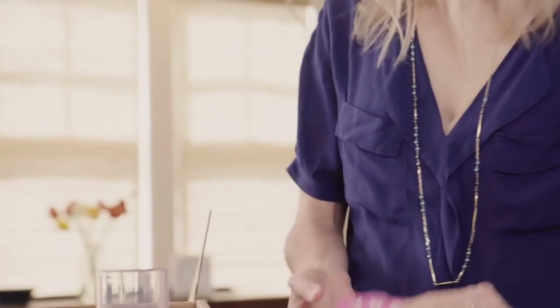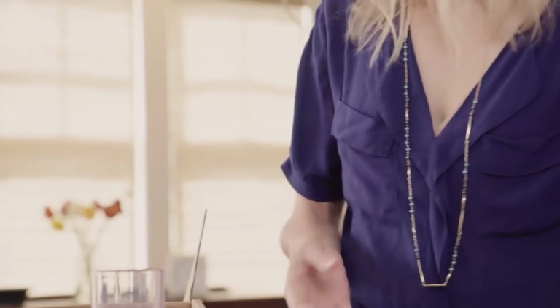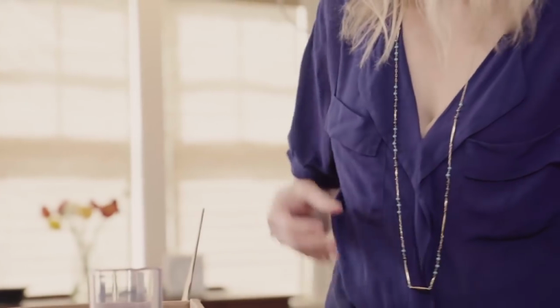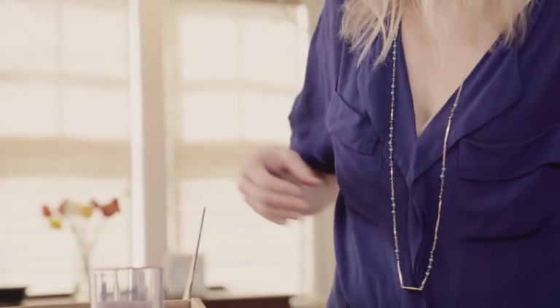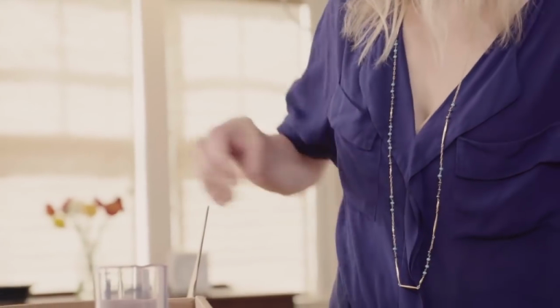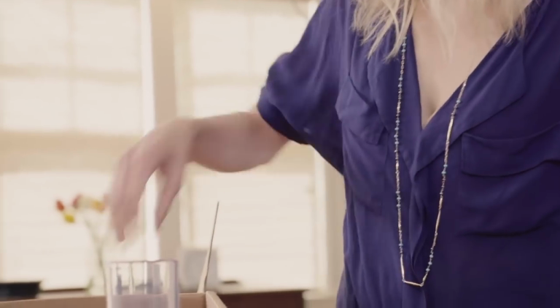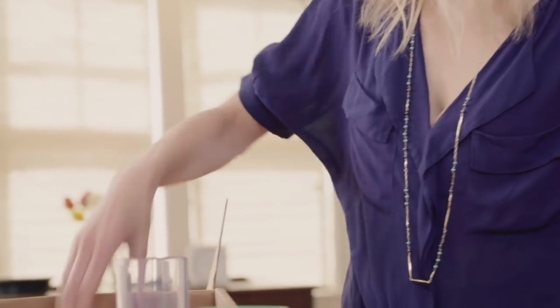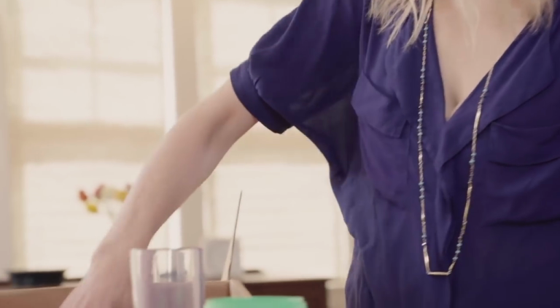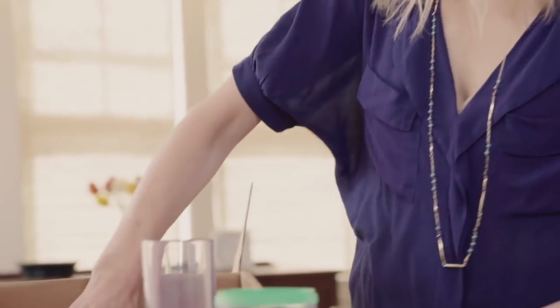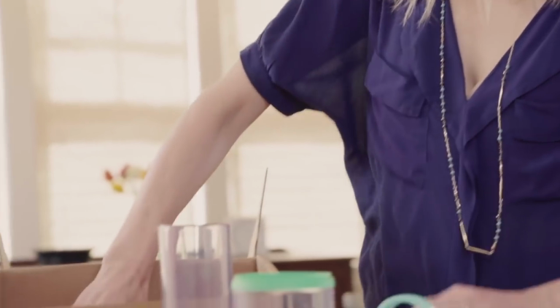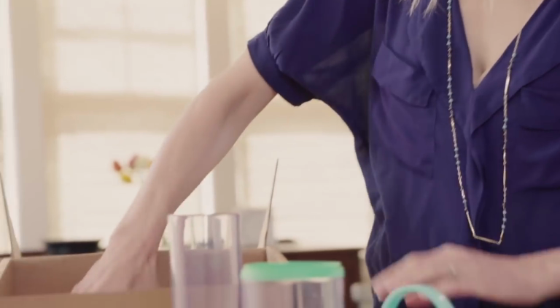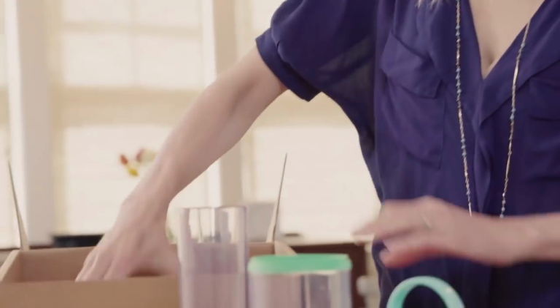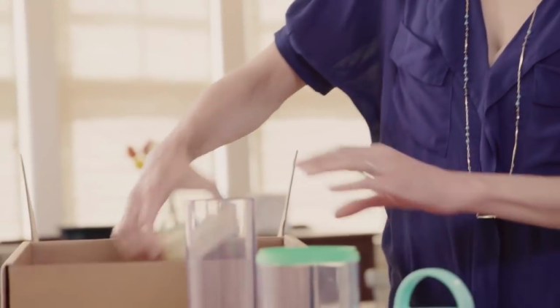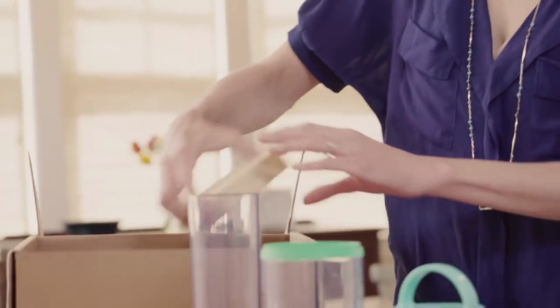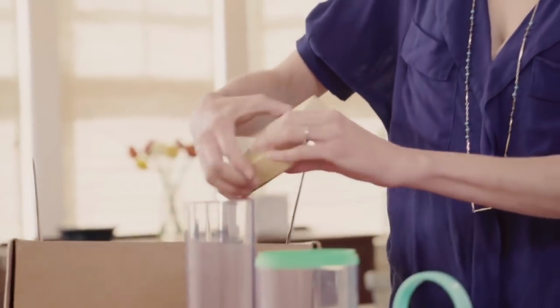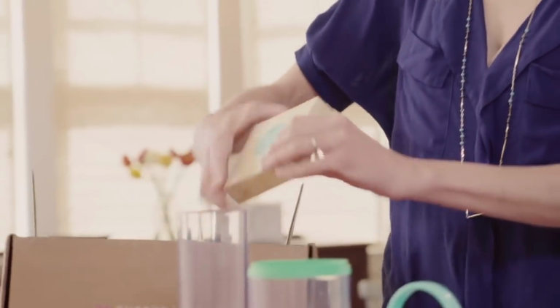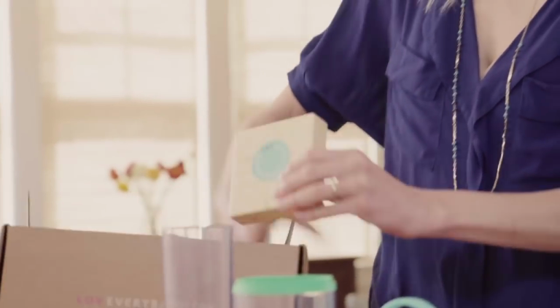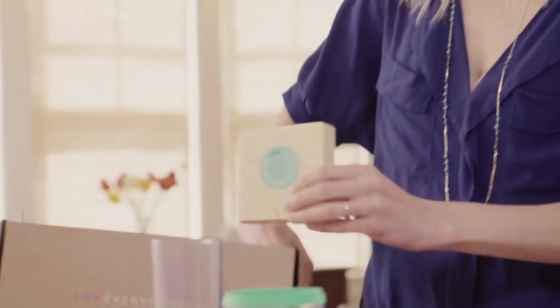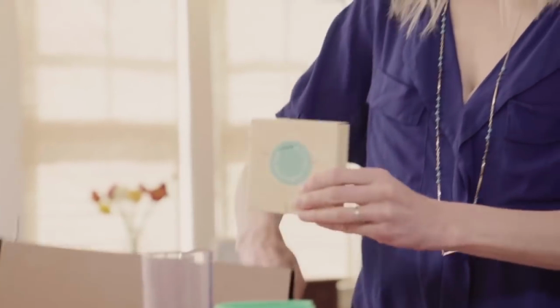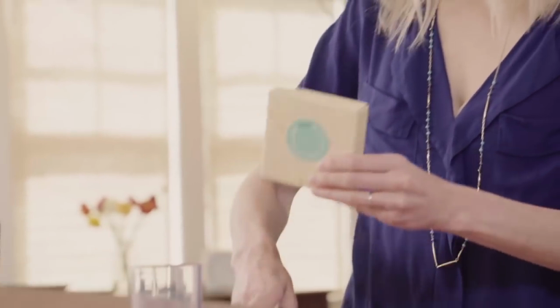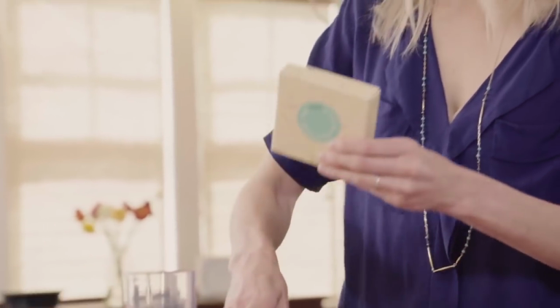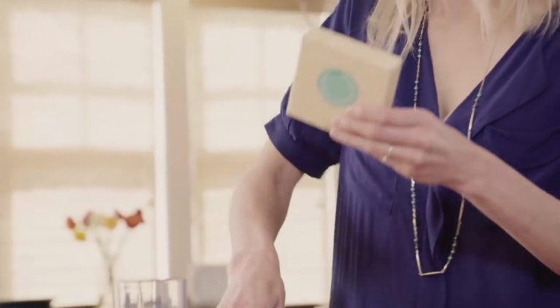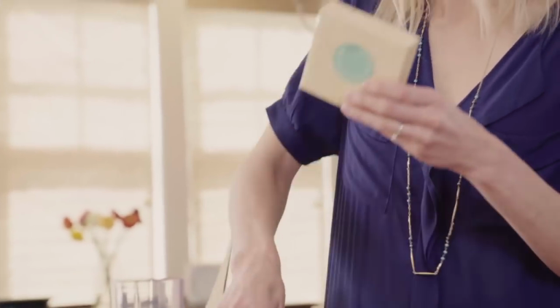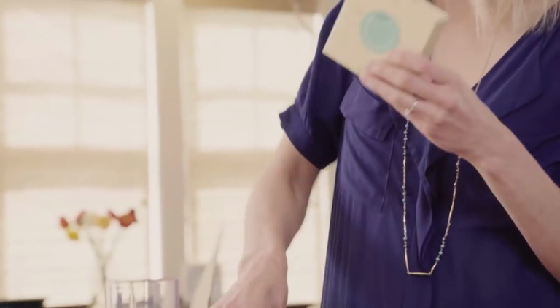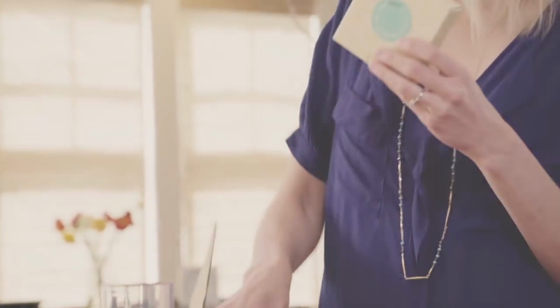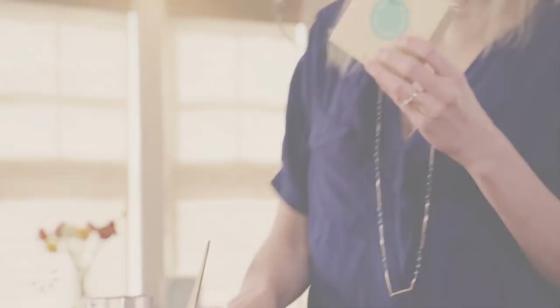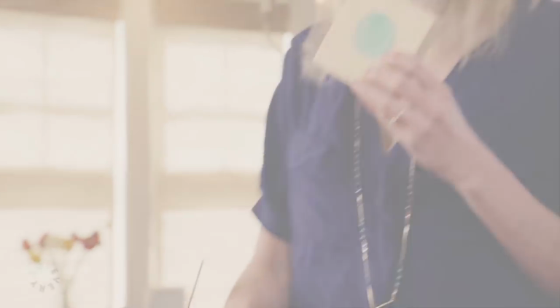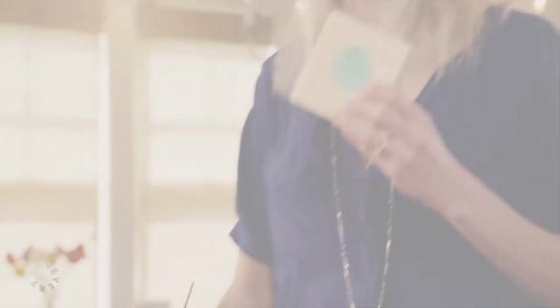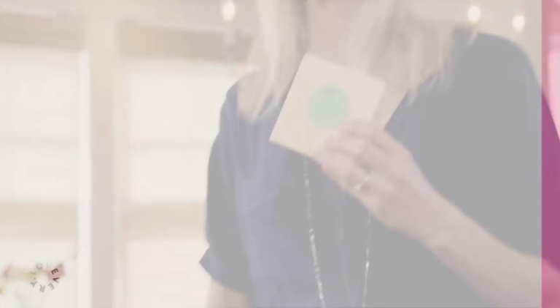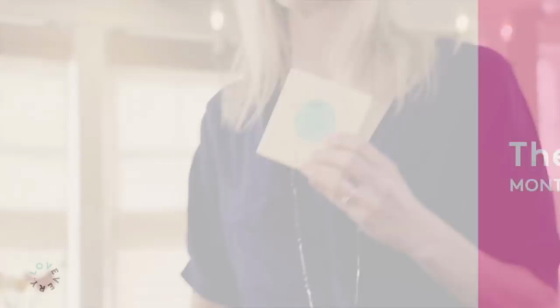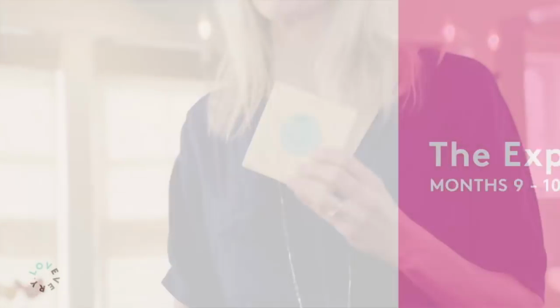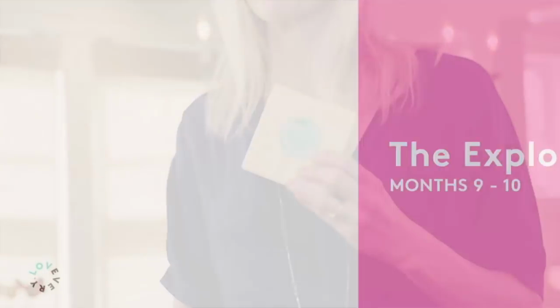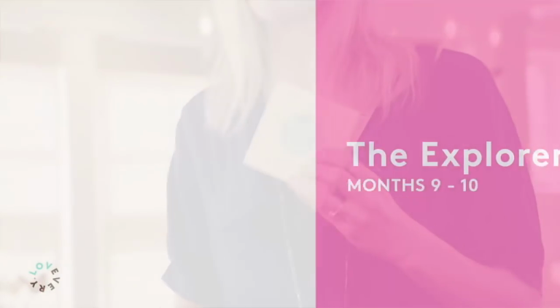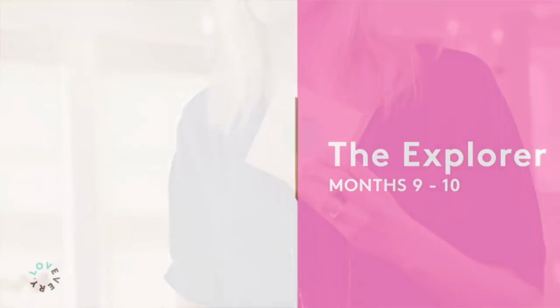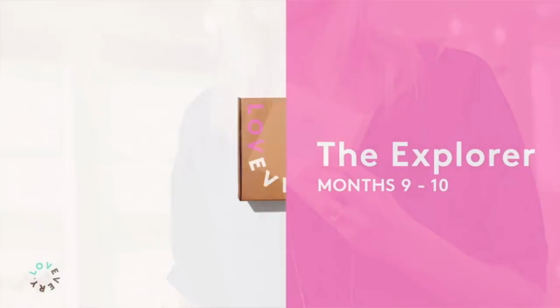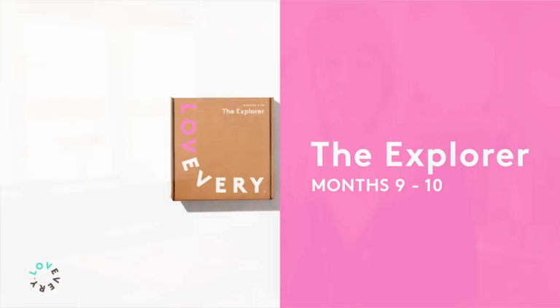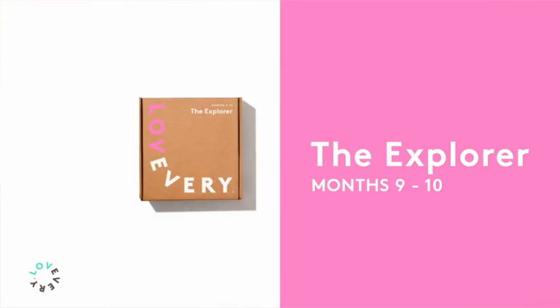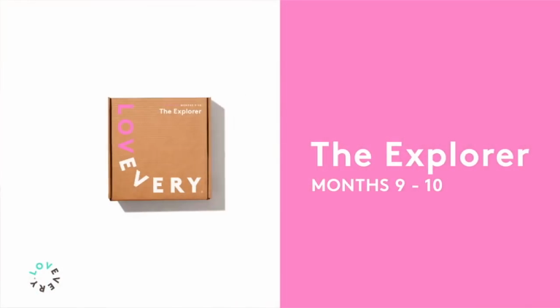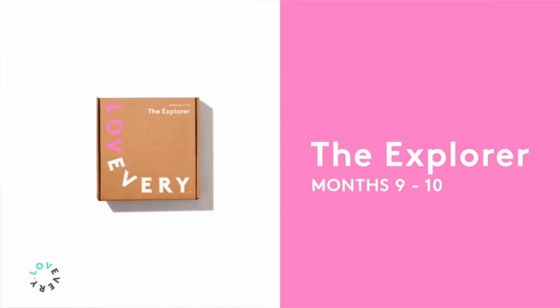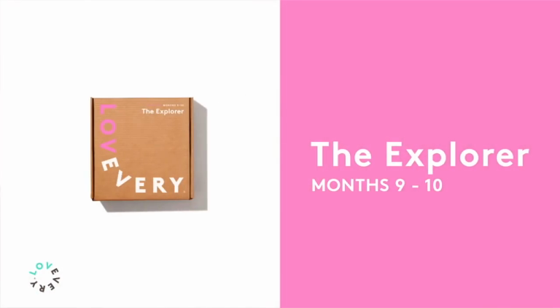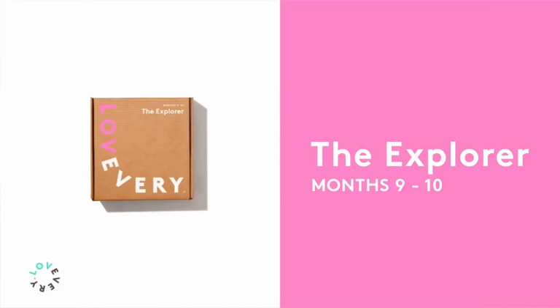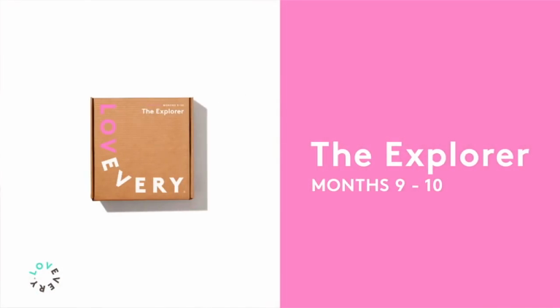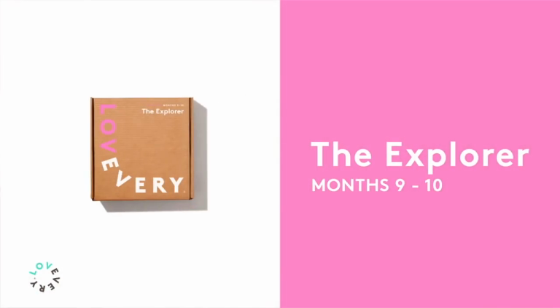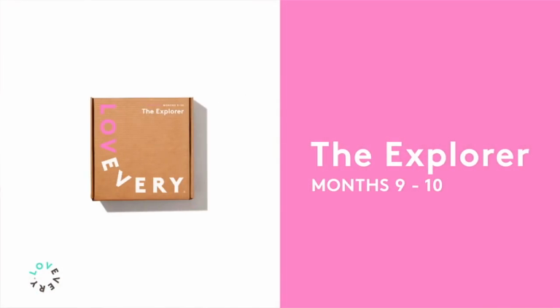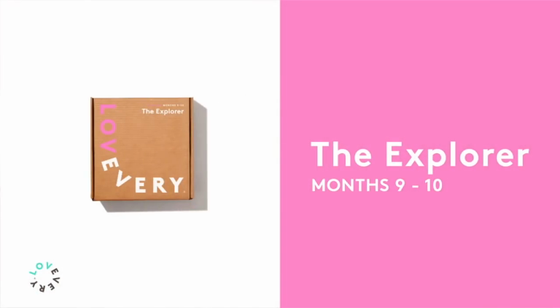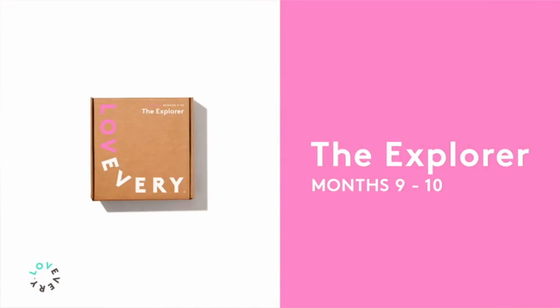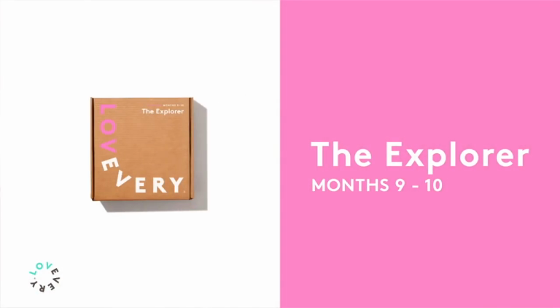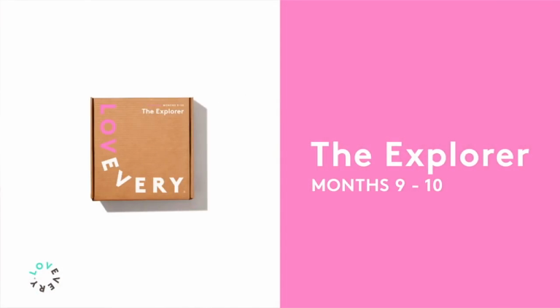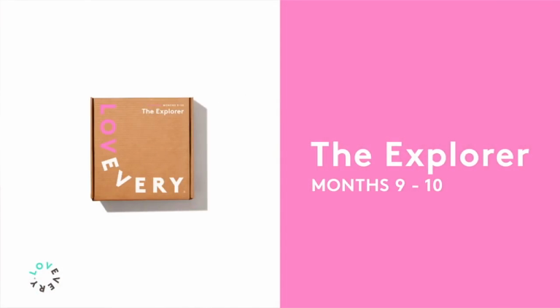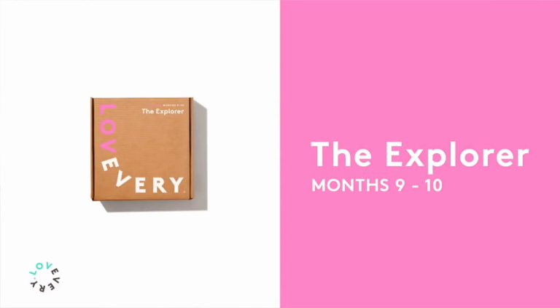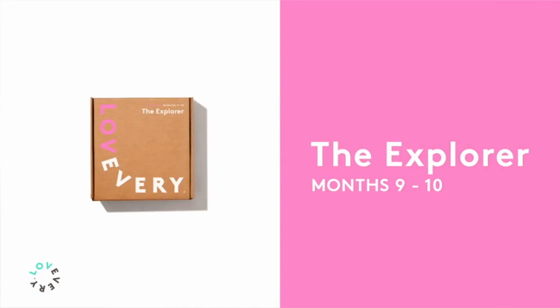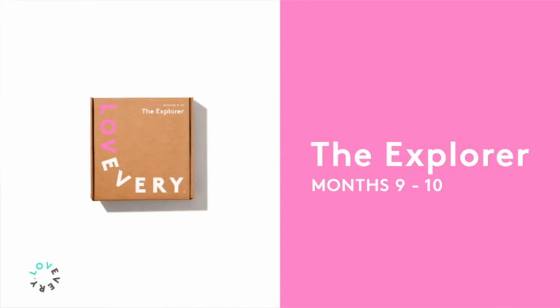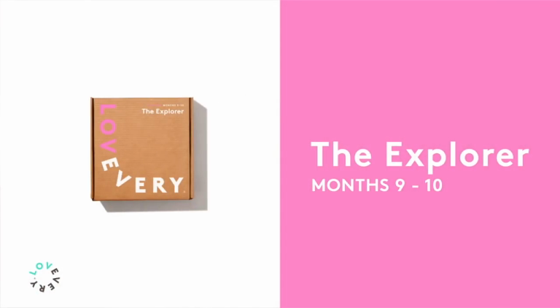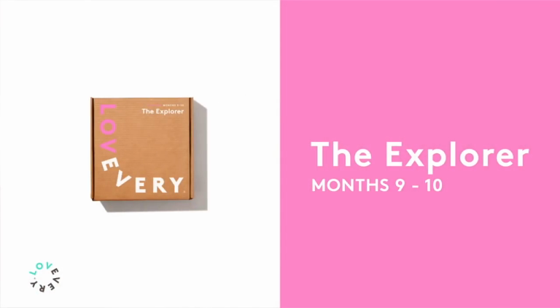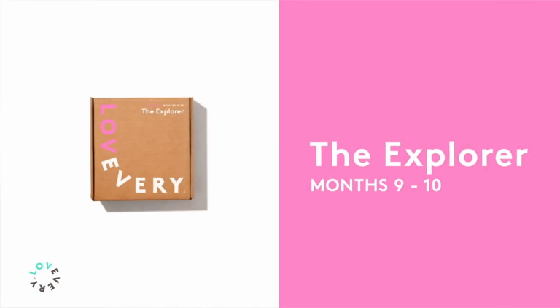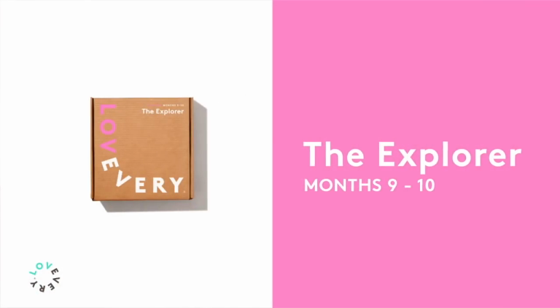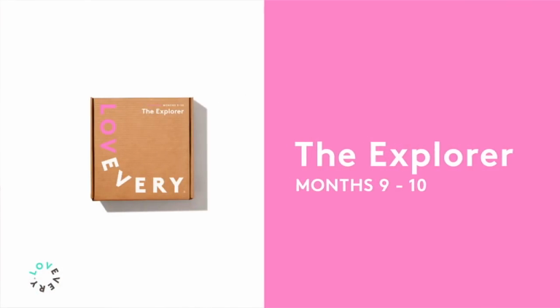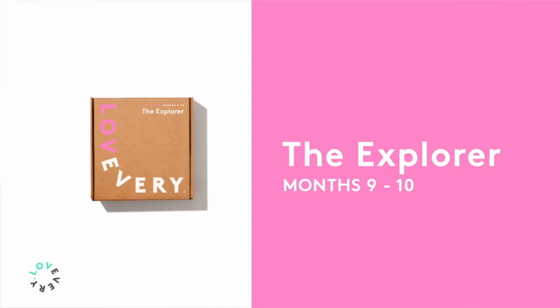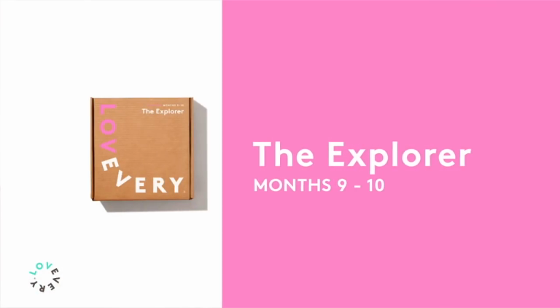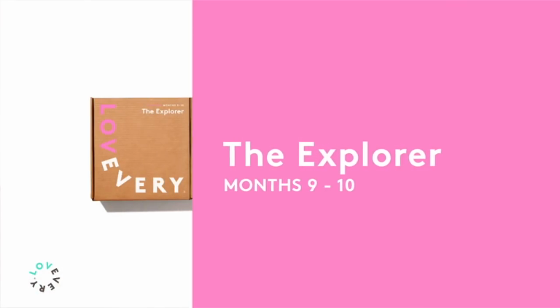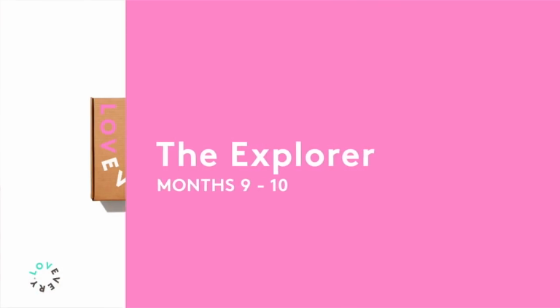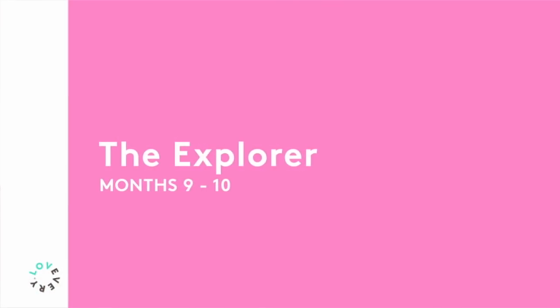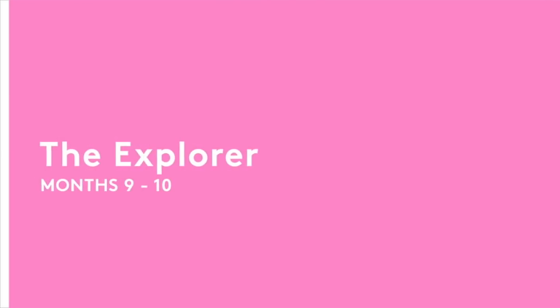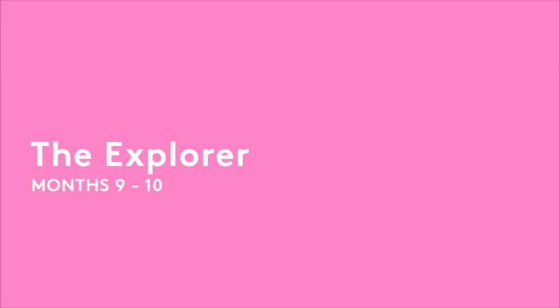We always have a gift for the parent. This is the Explorer play kit for months 9 and 10.